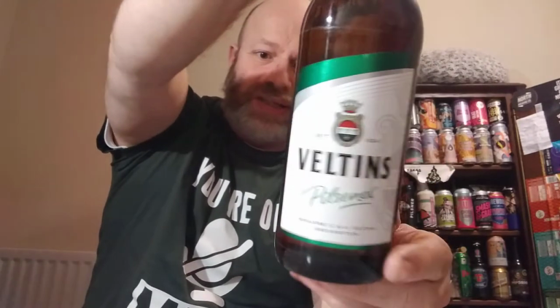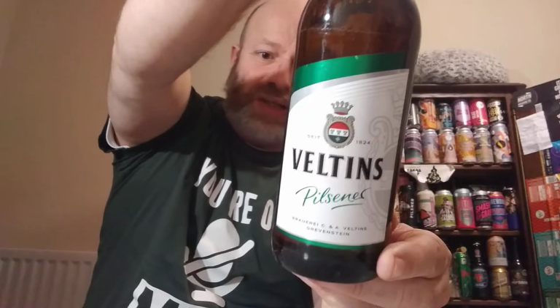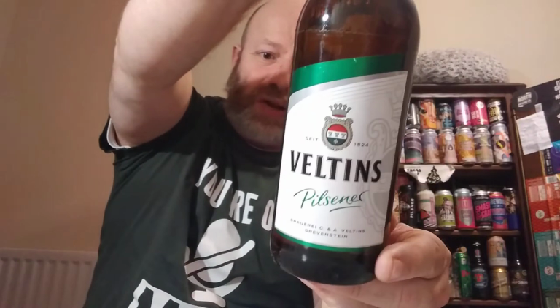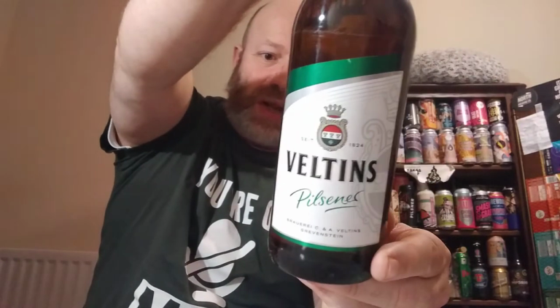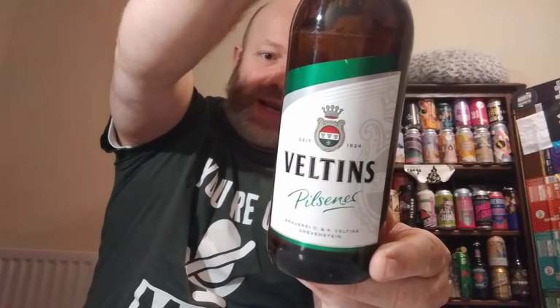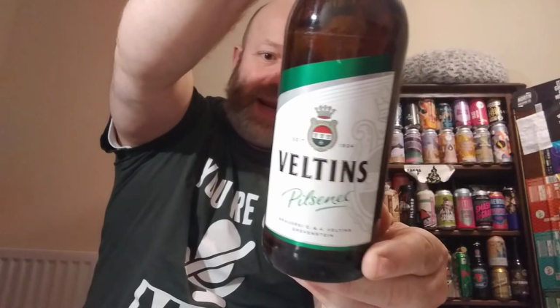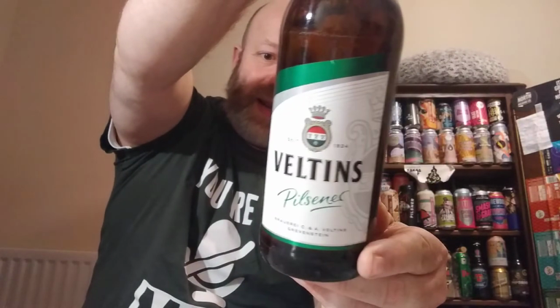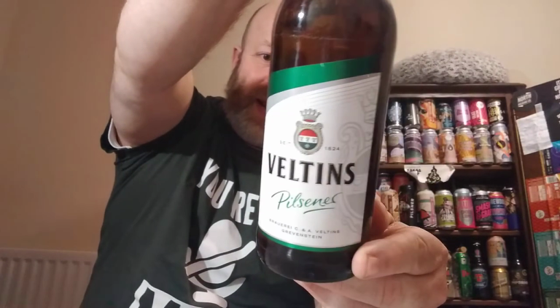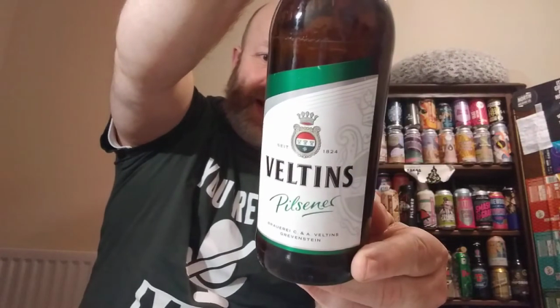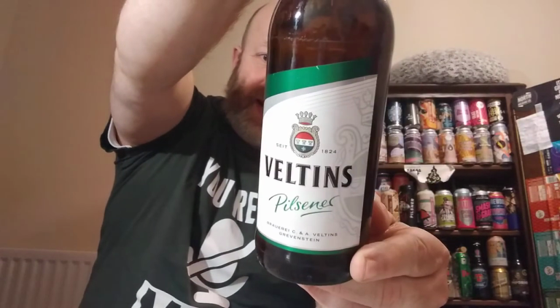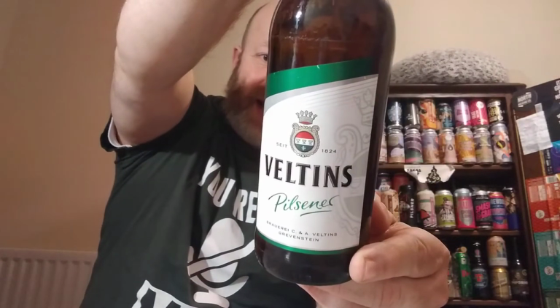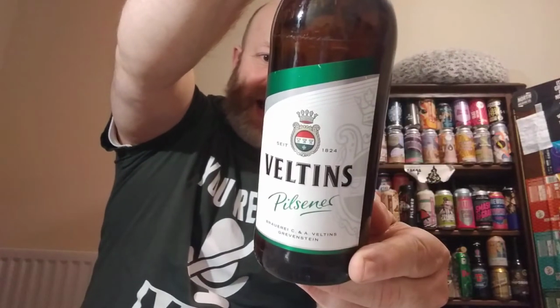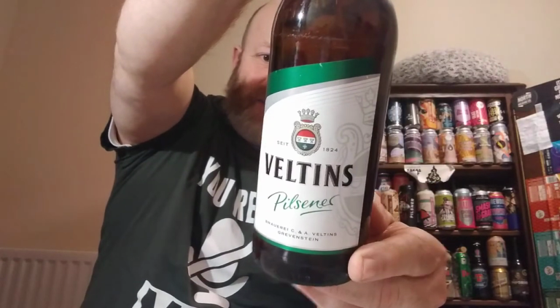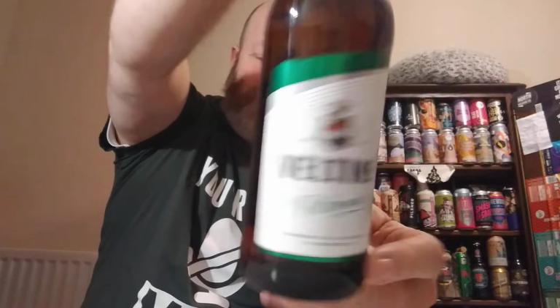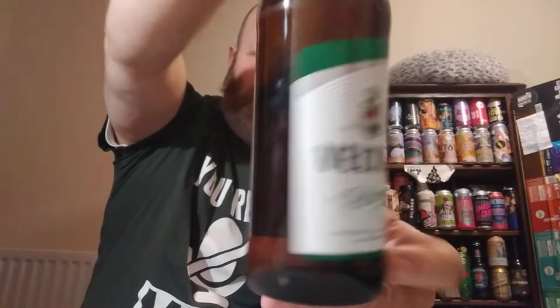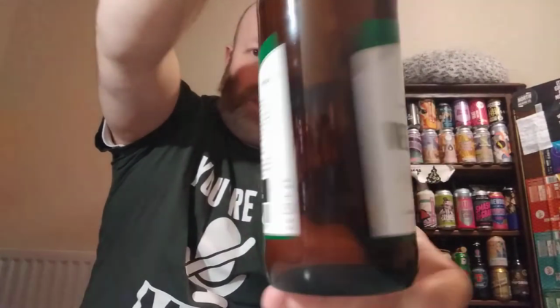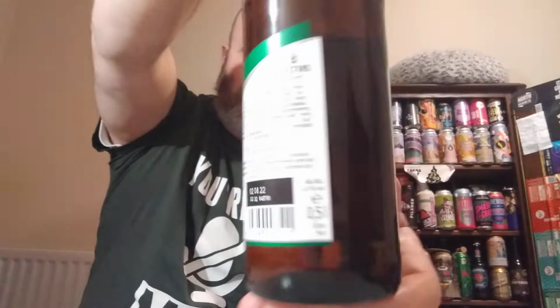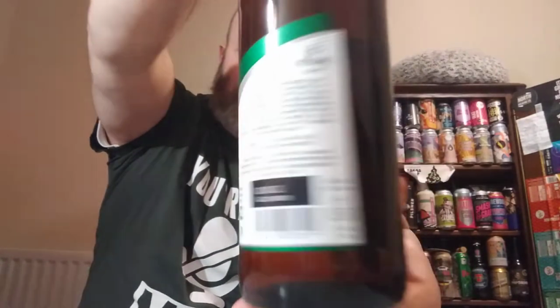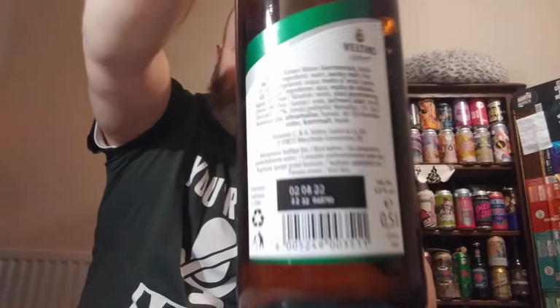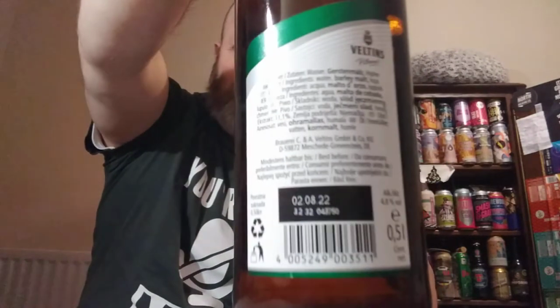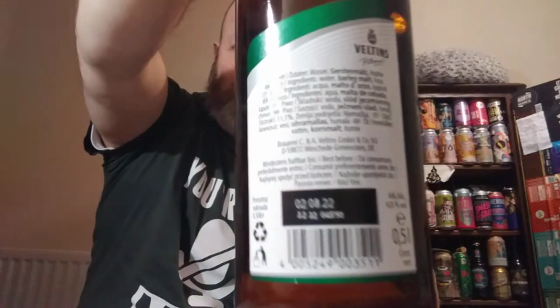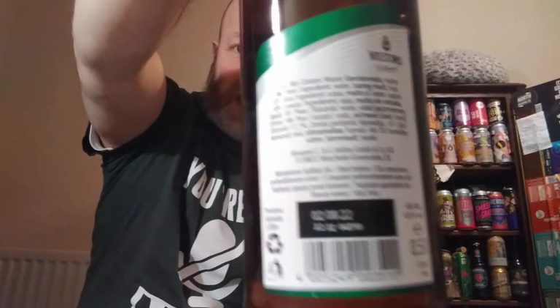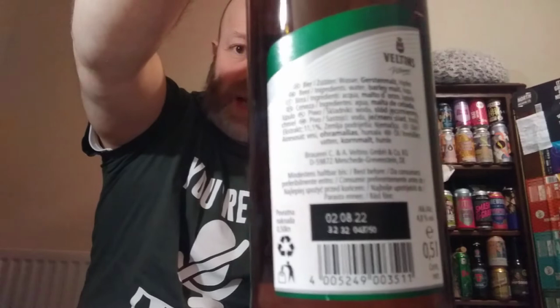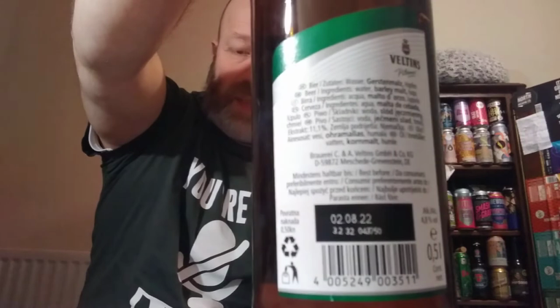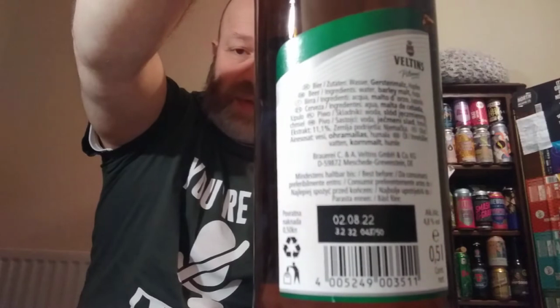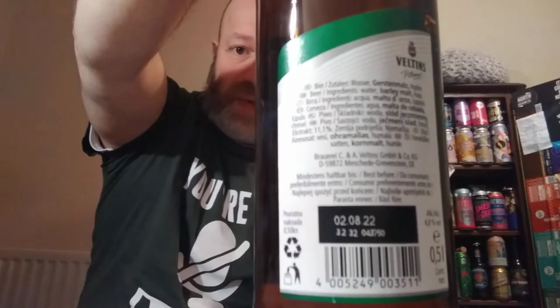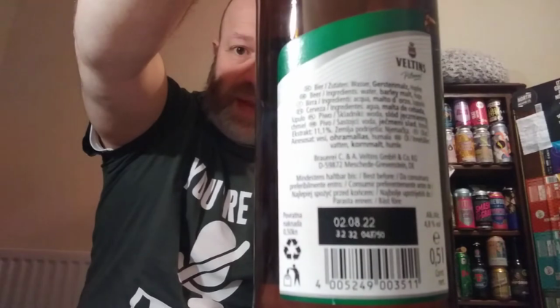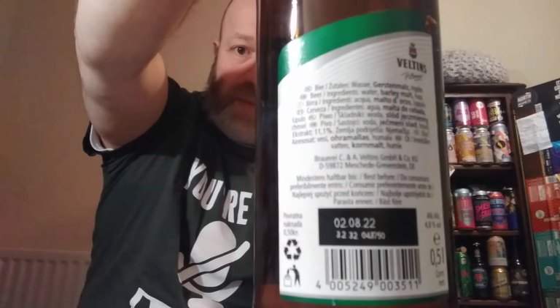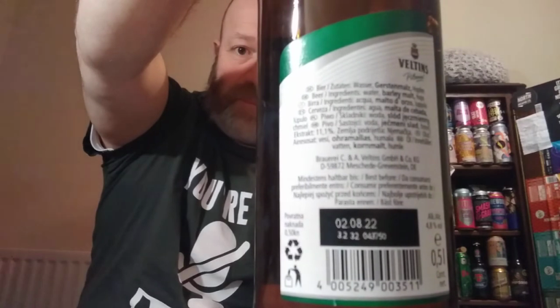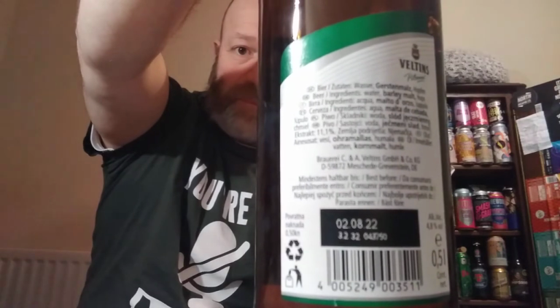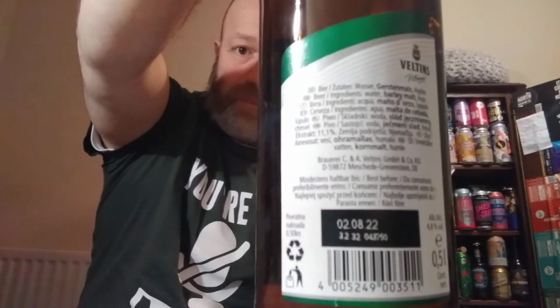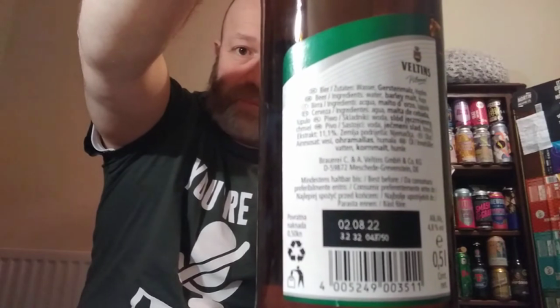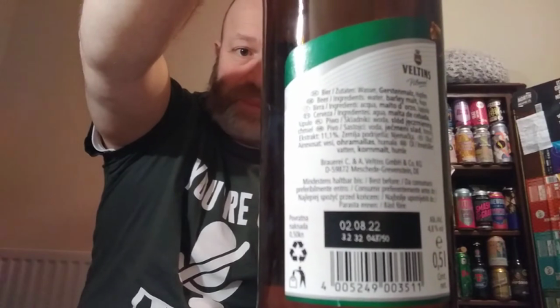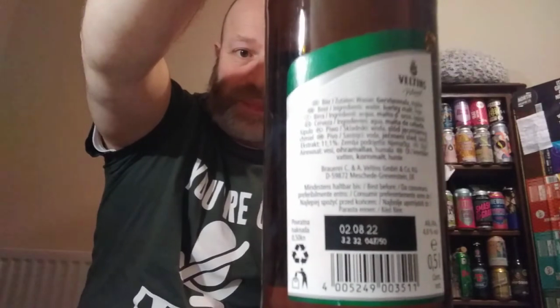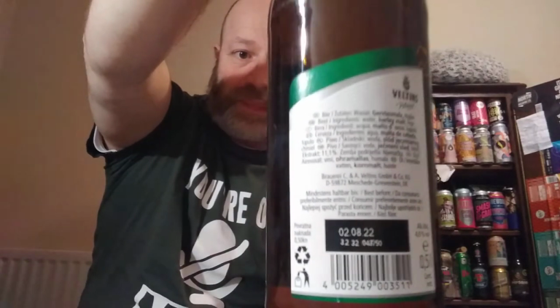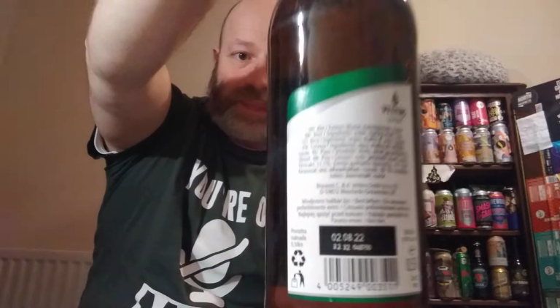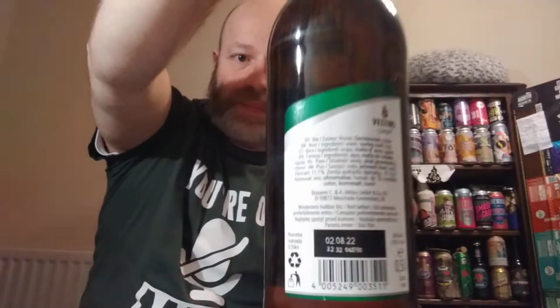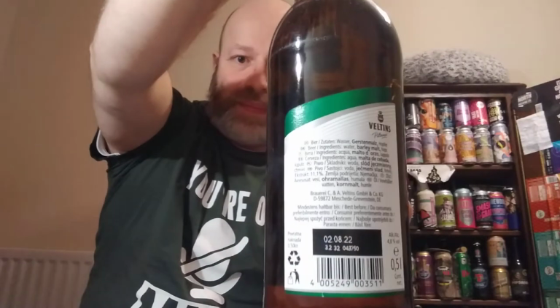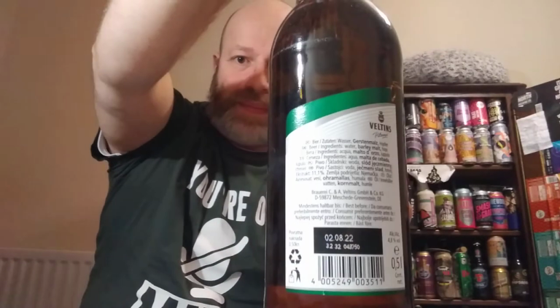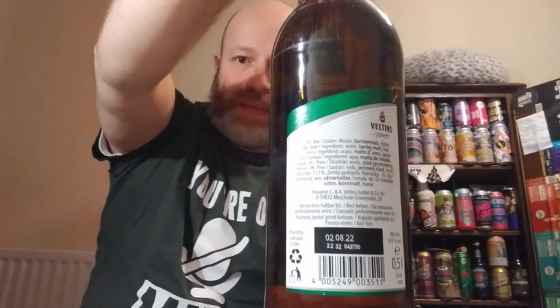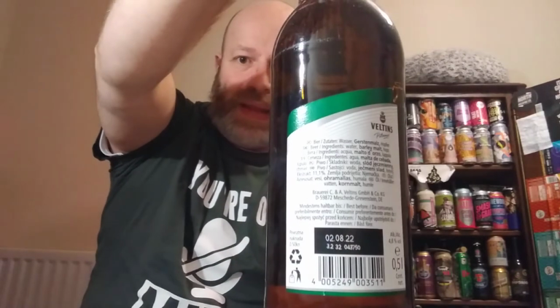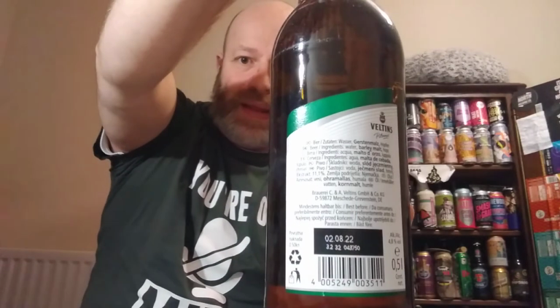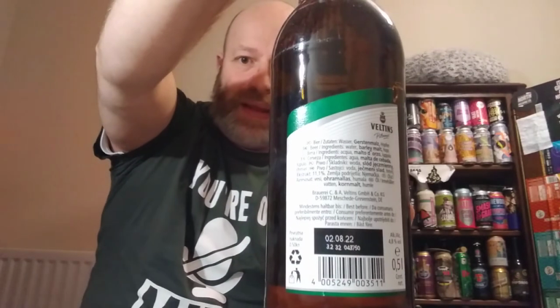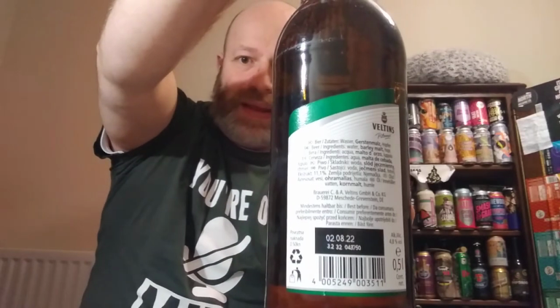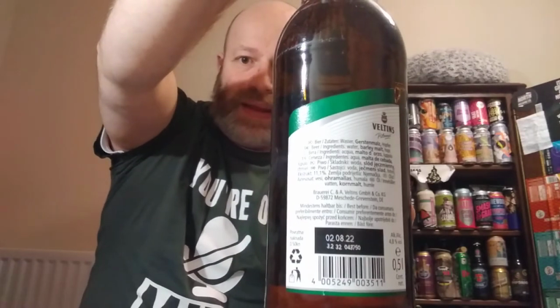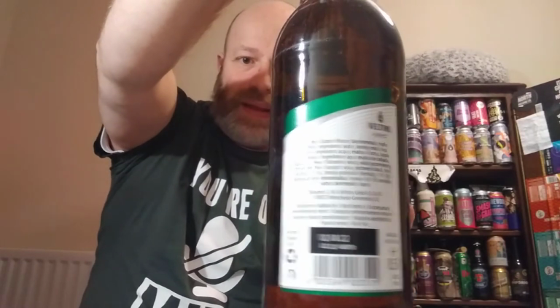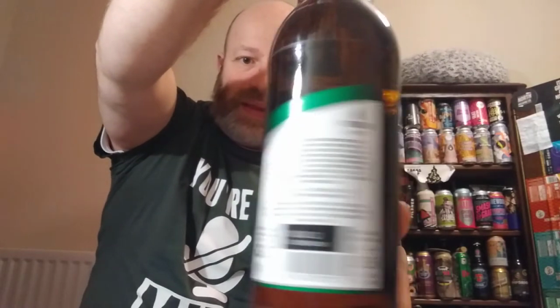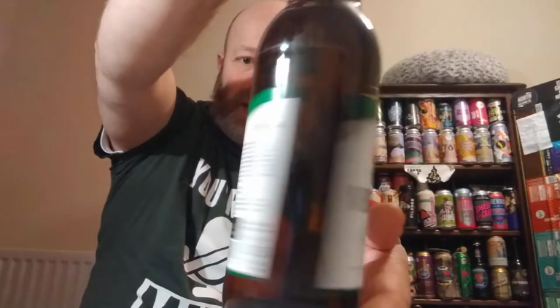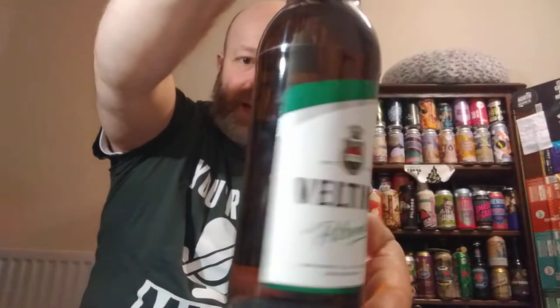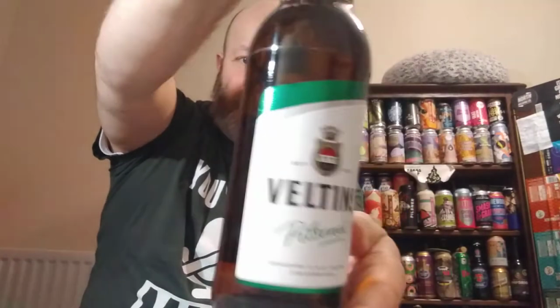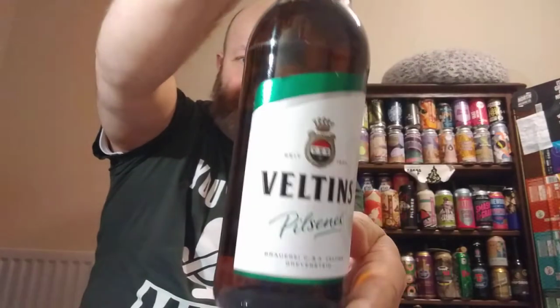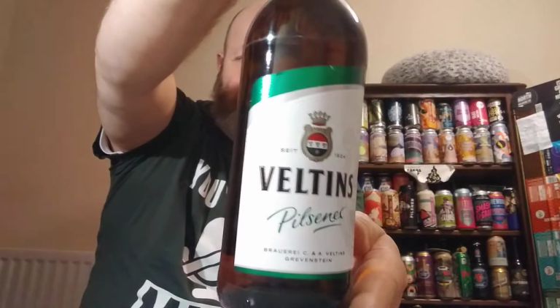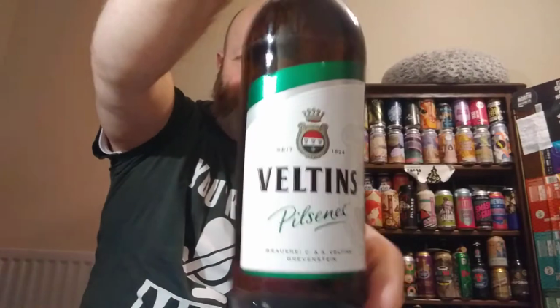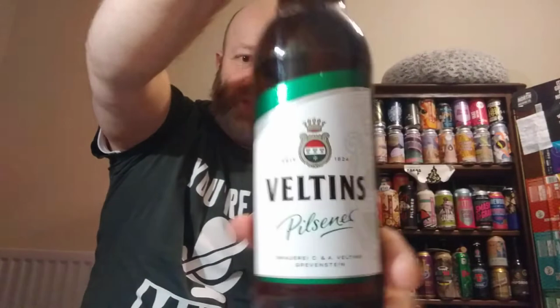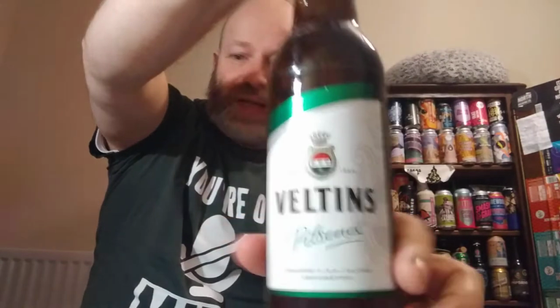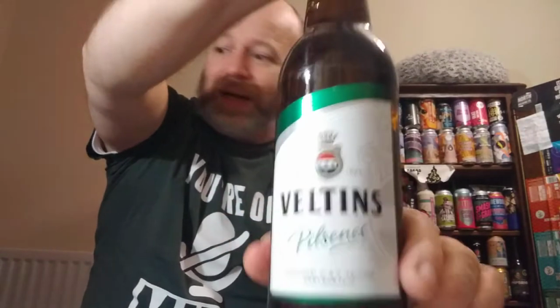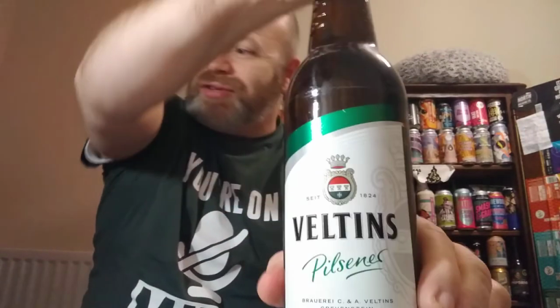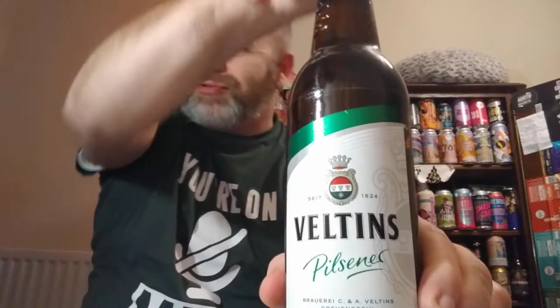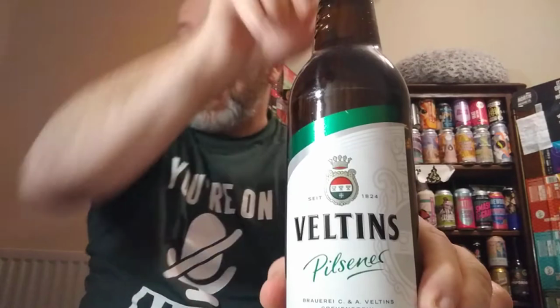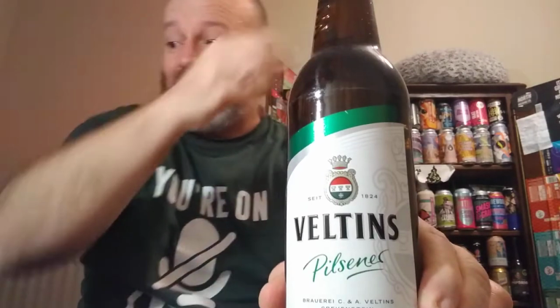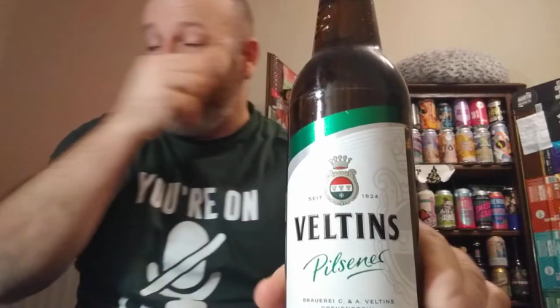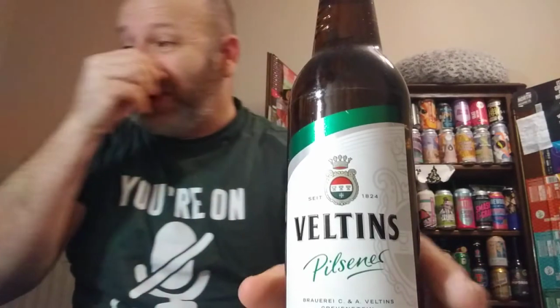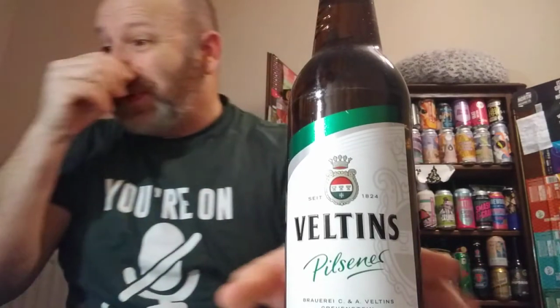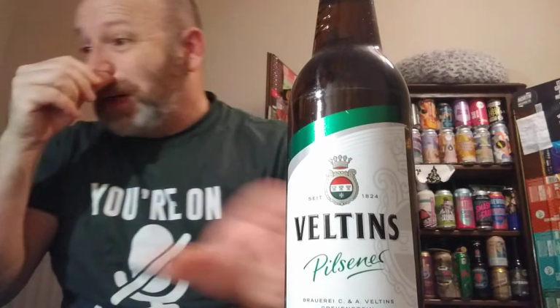This is clocking in at 4.8% ABV. So let's crack it open.